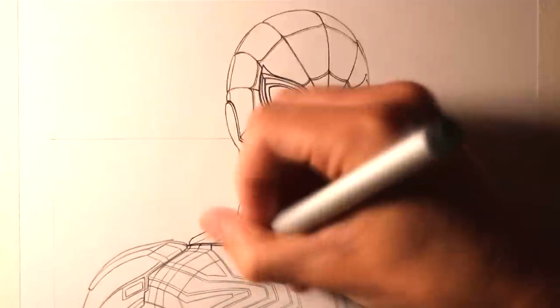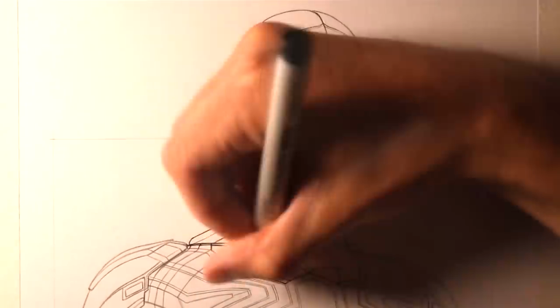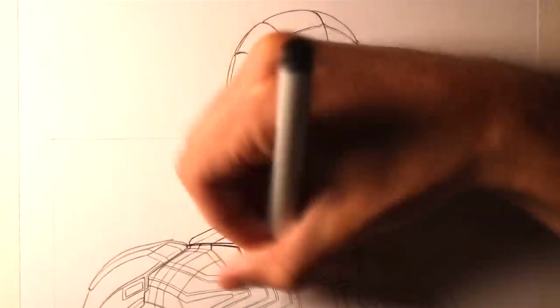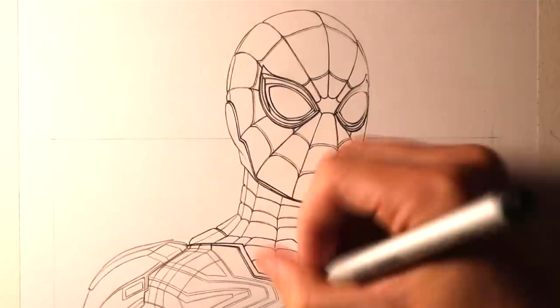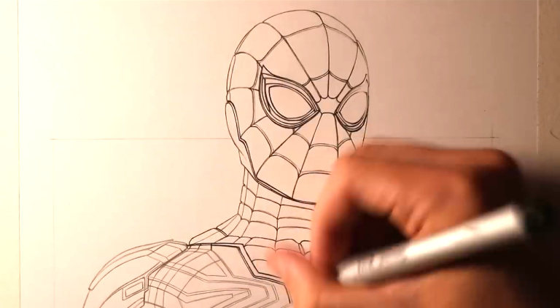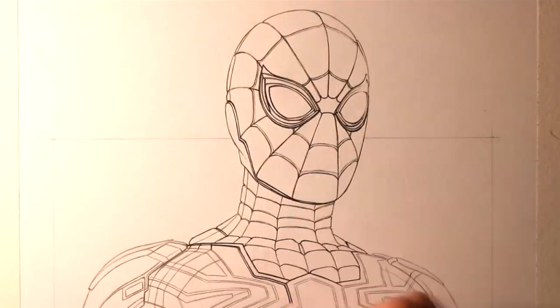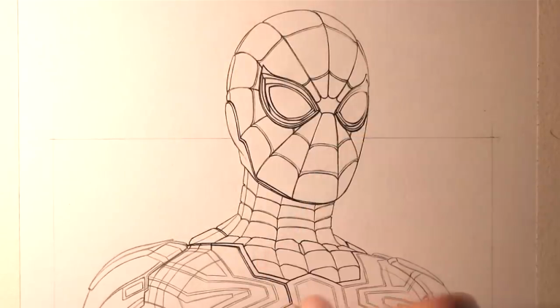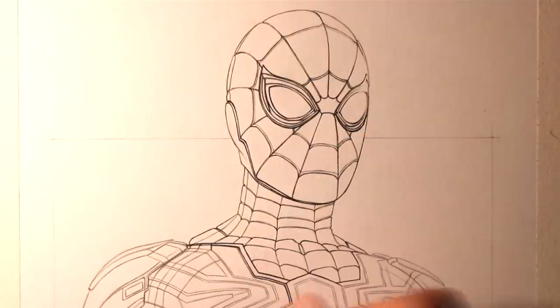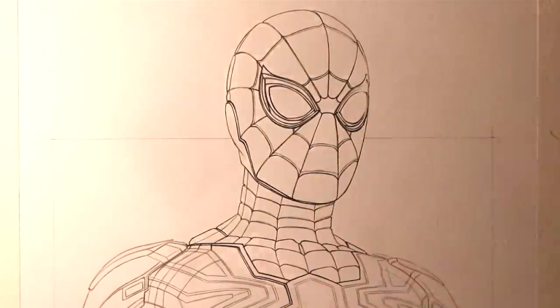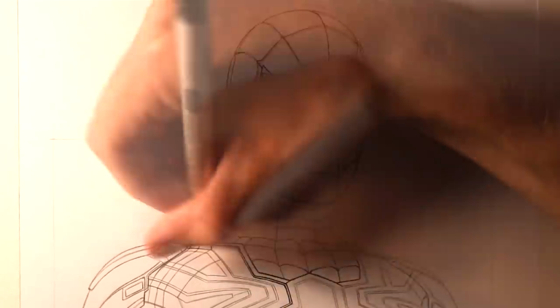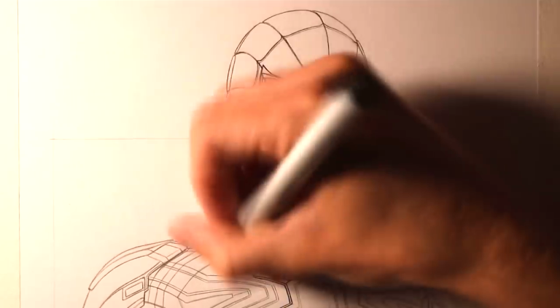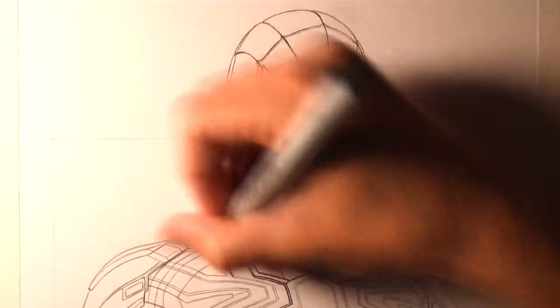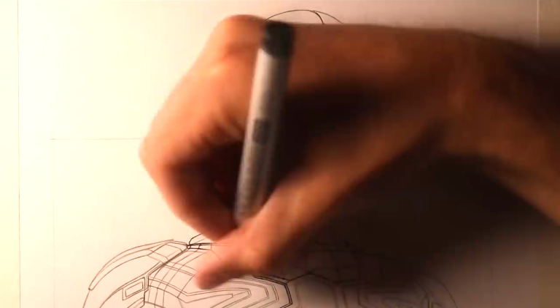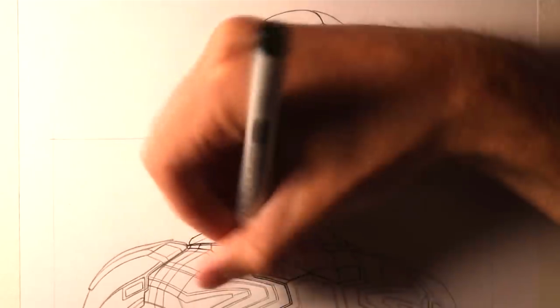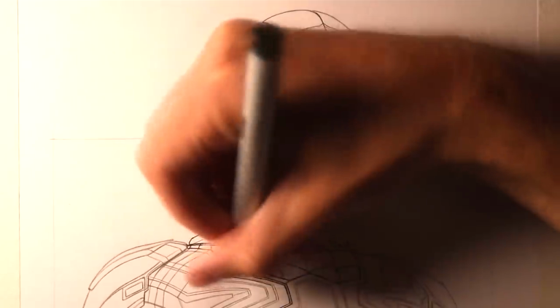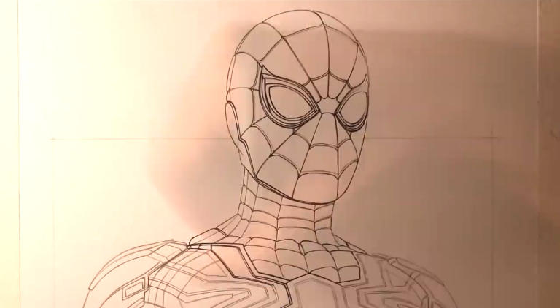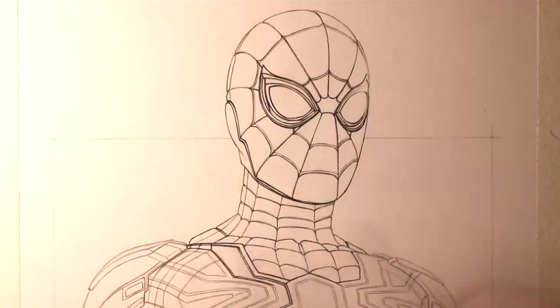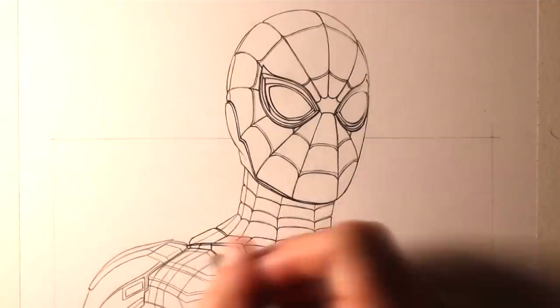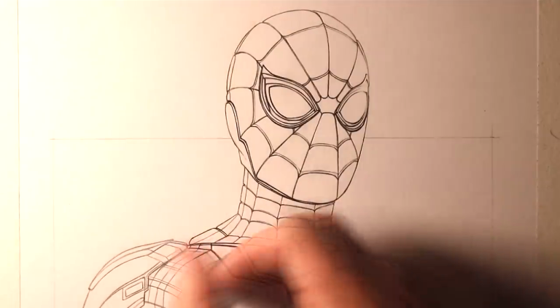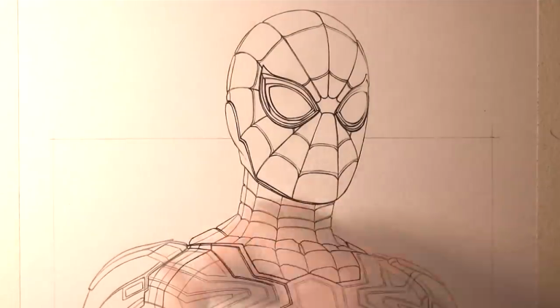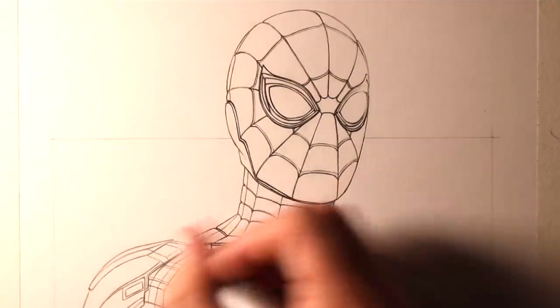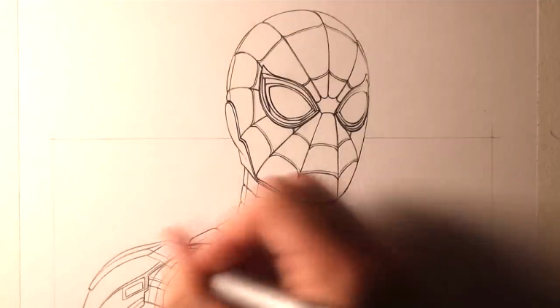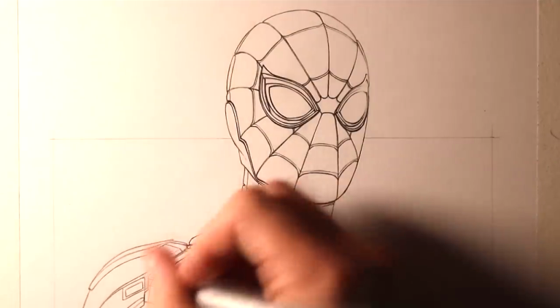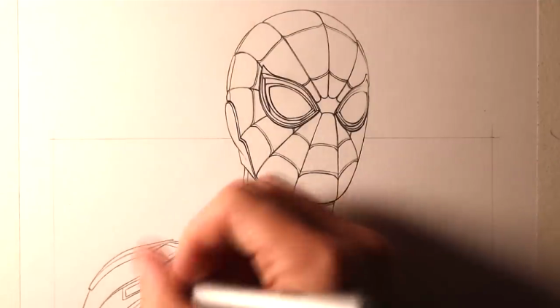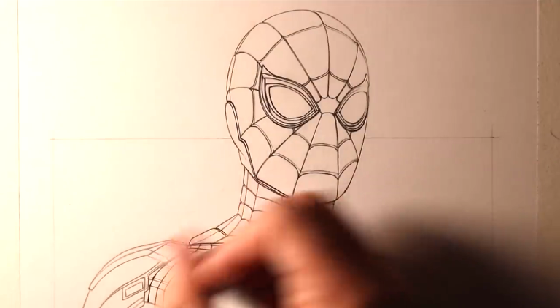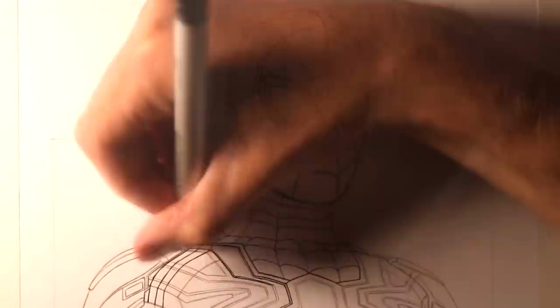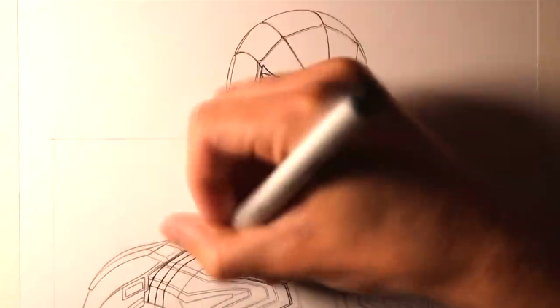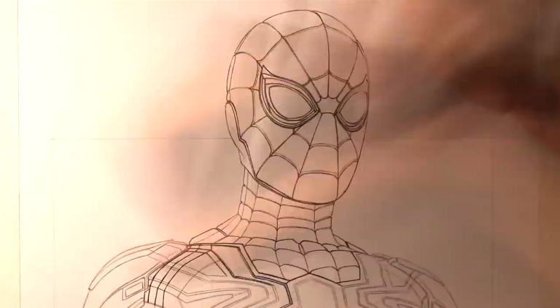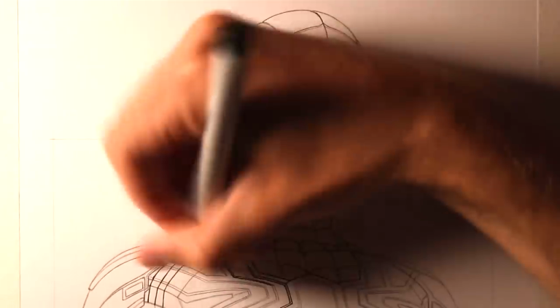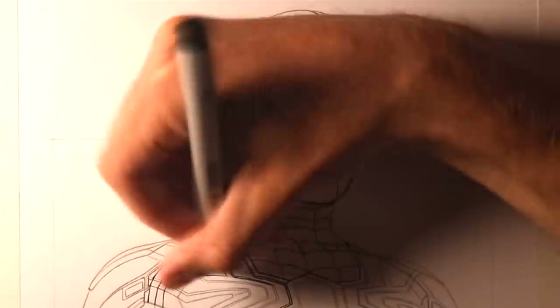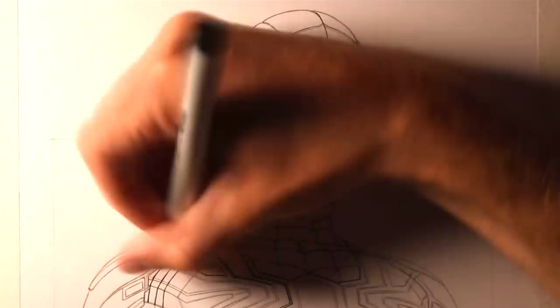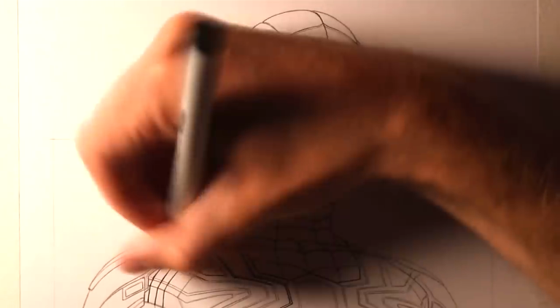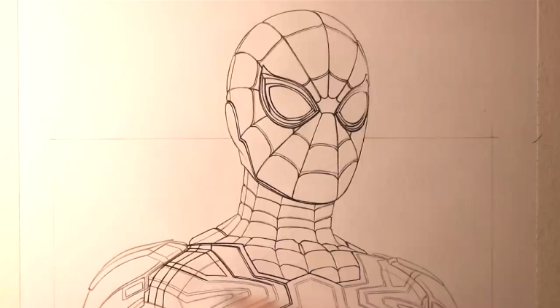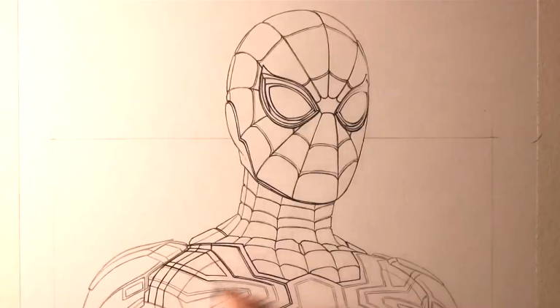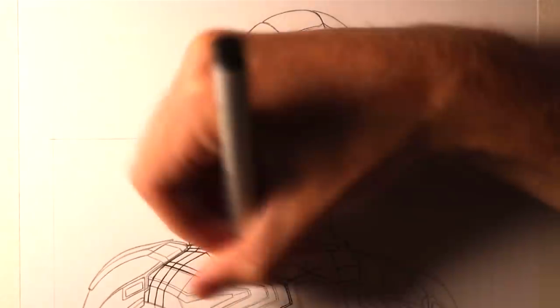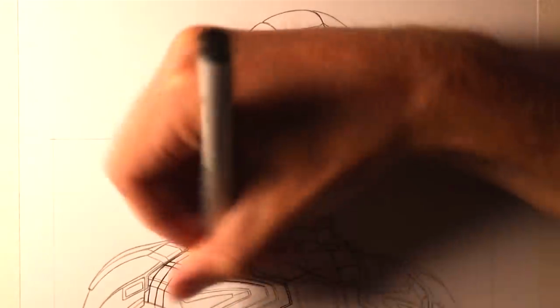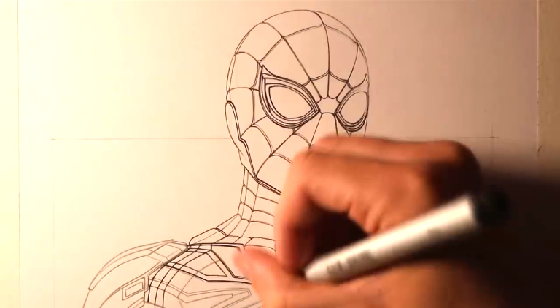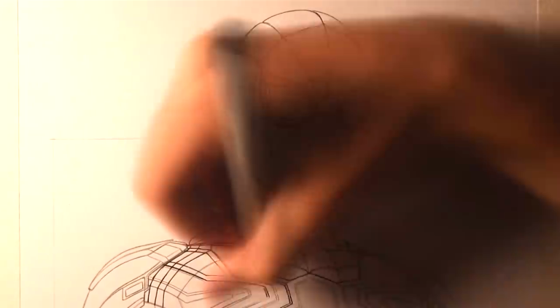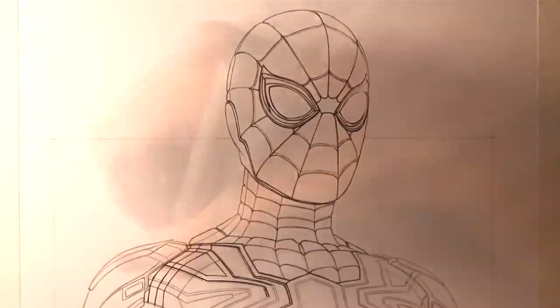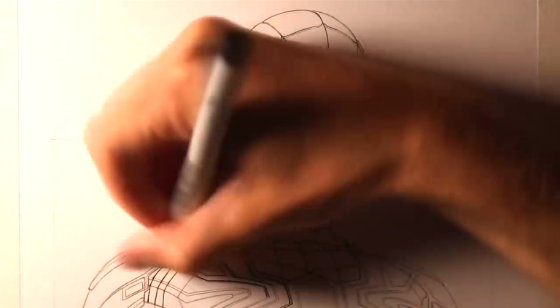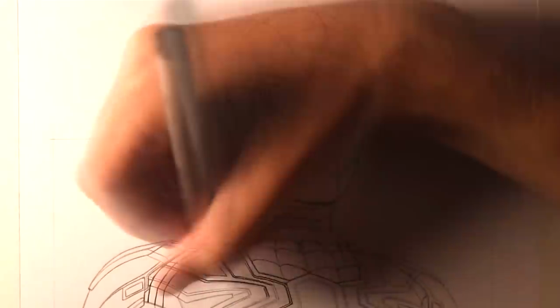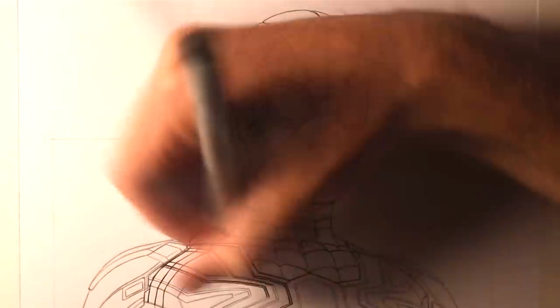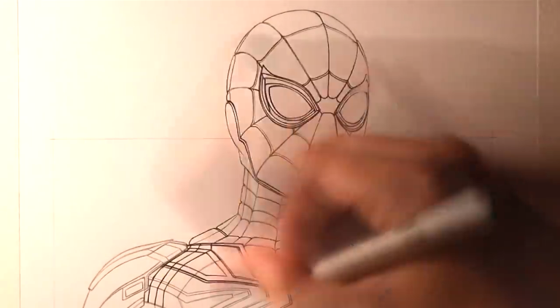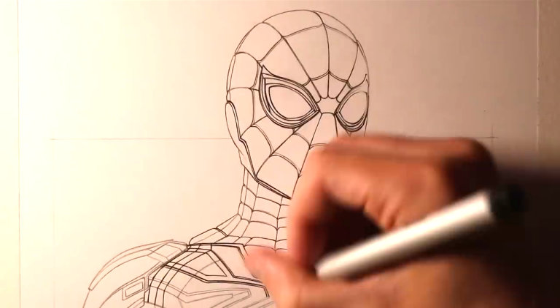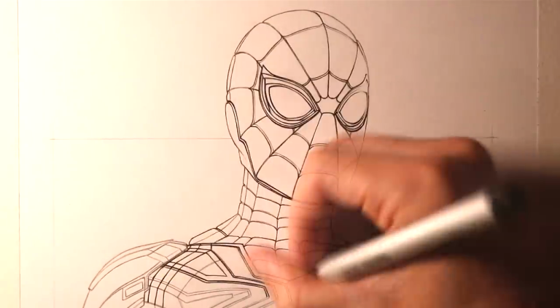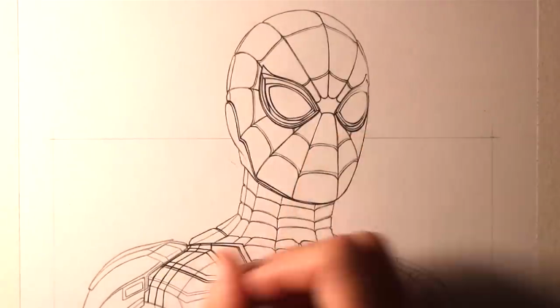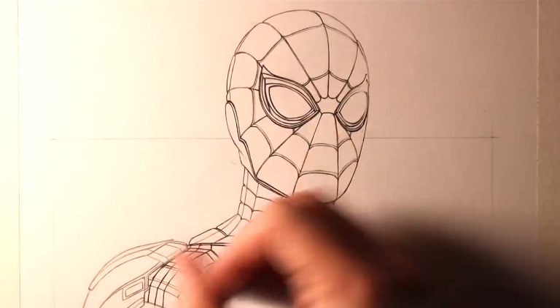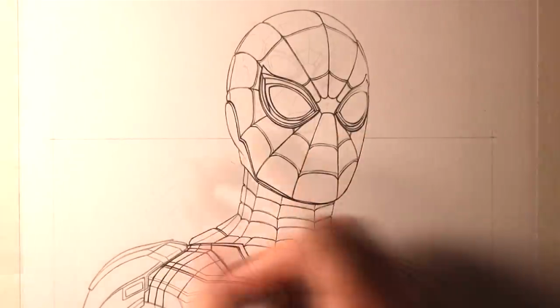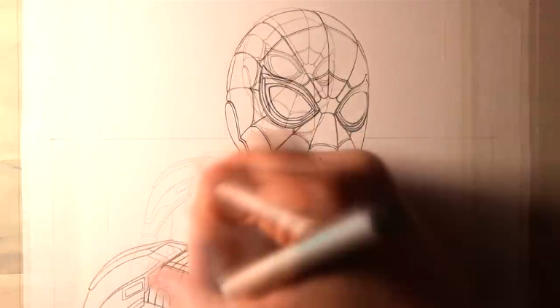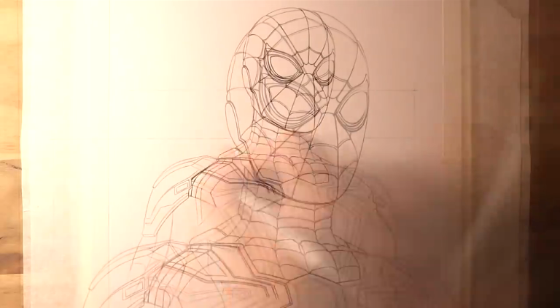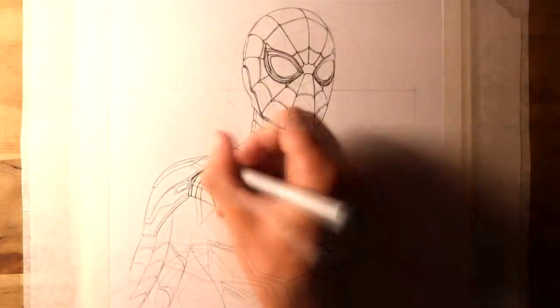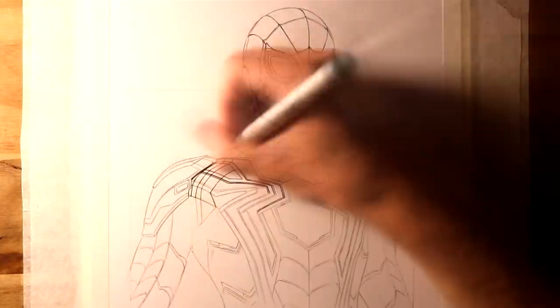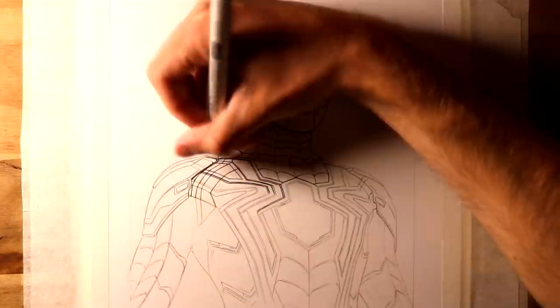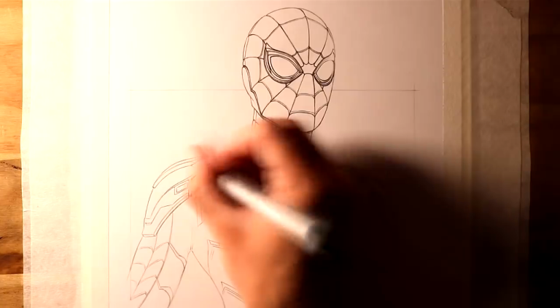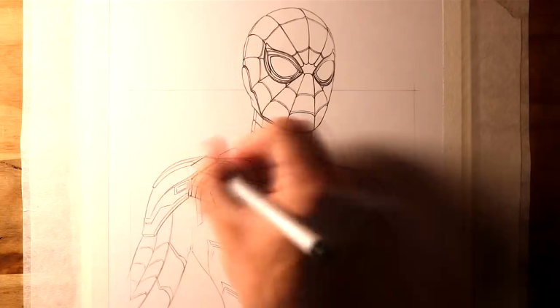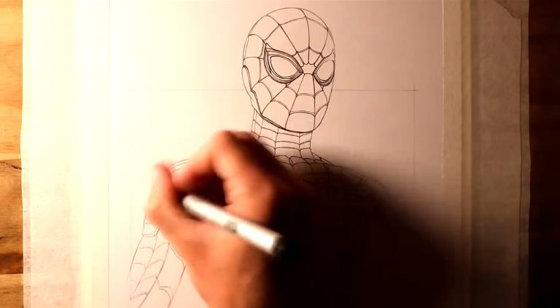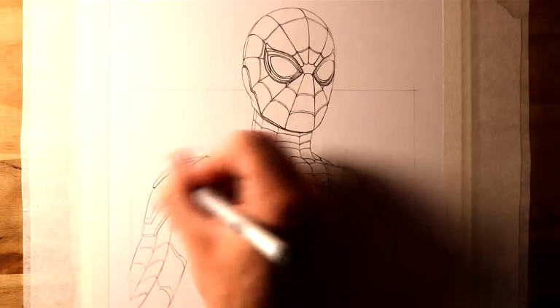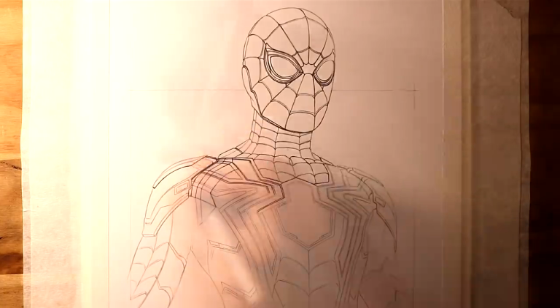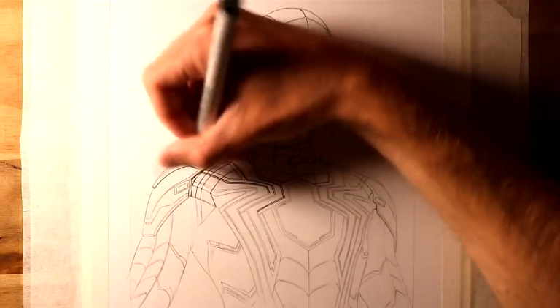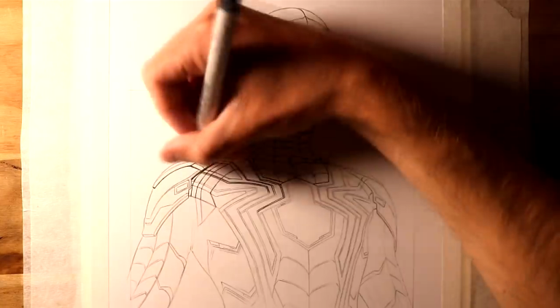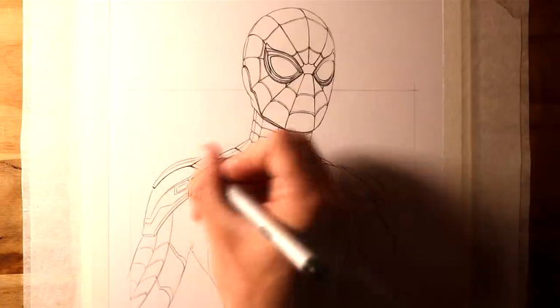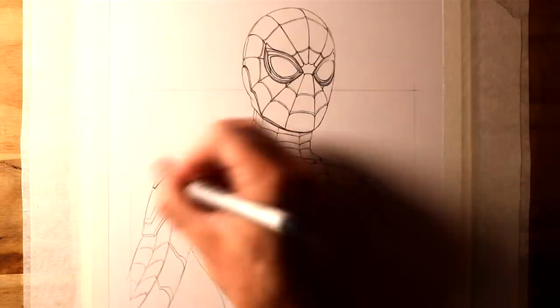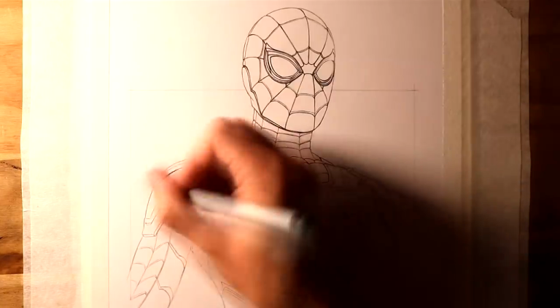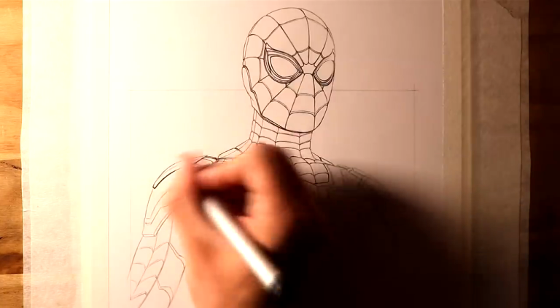Working on the details of this drawing was so much fun, and I really hope you enjoy watching this time lapse.